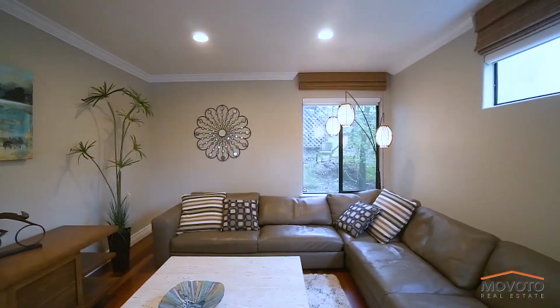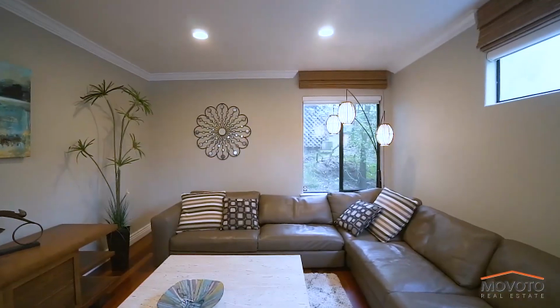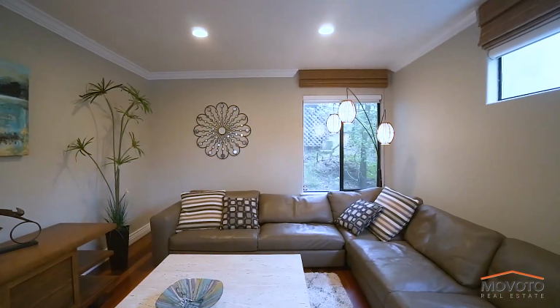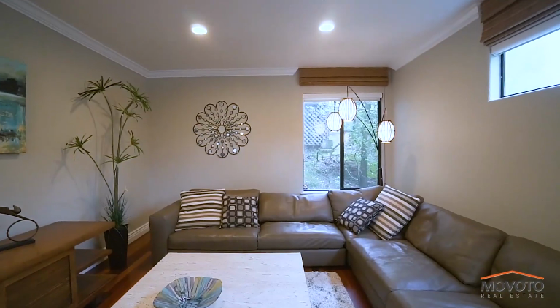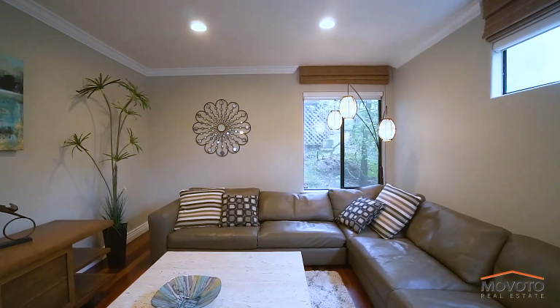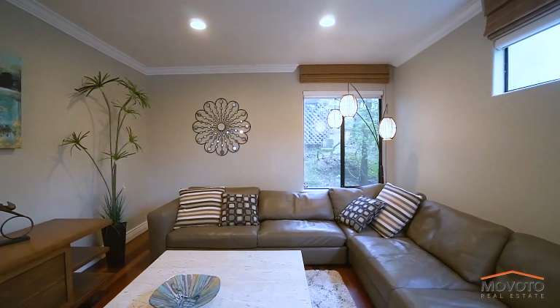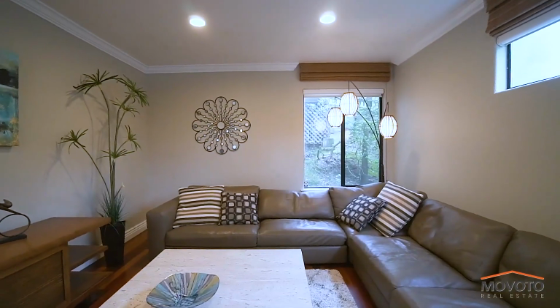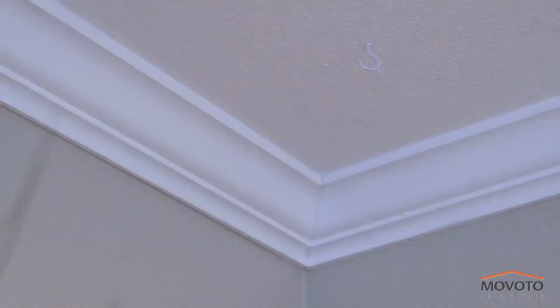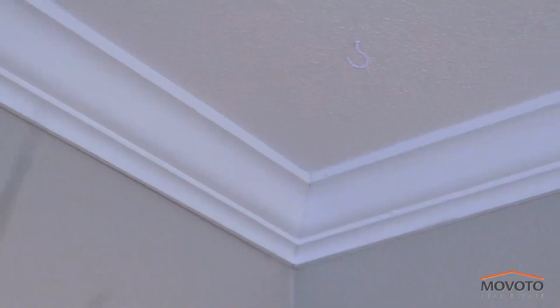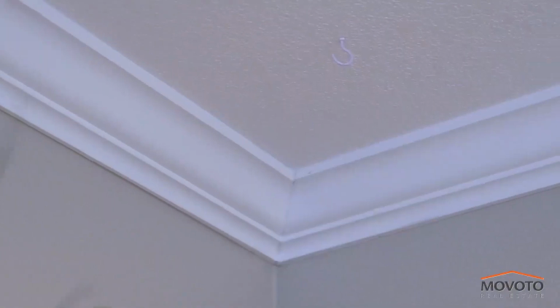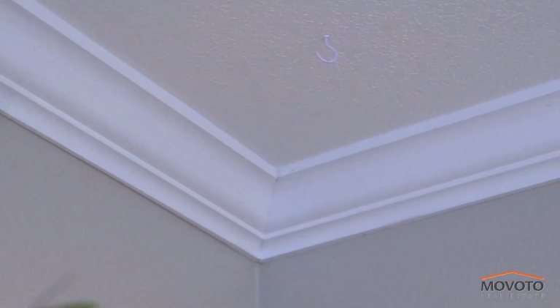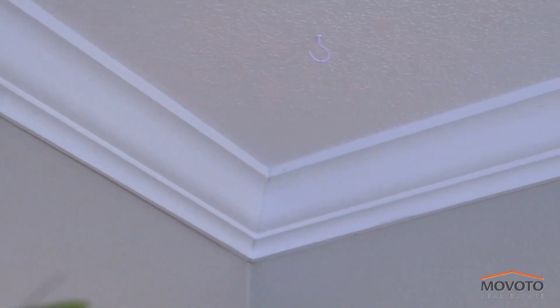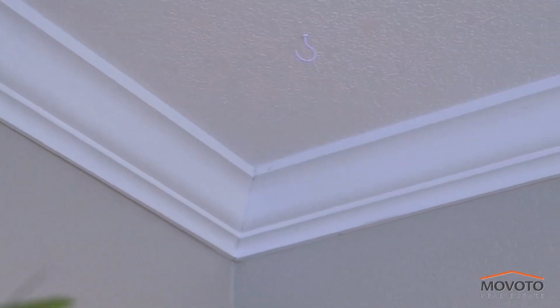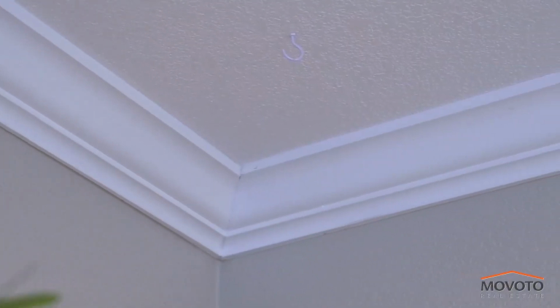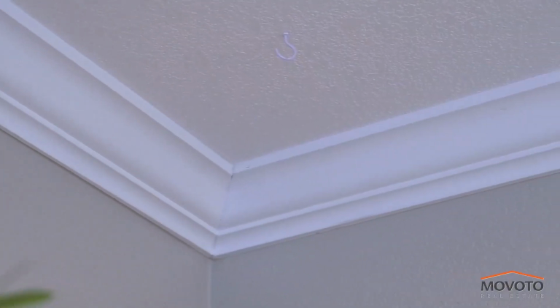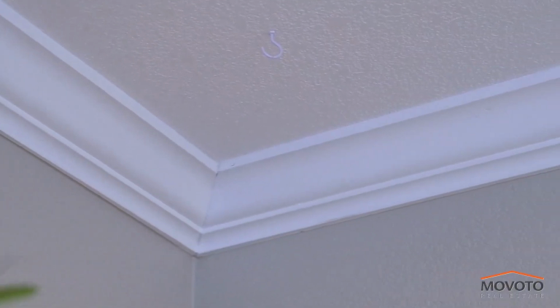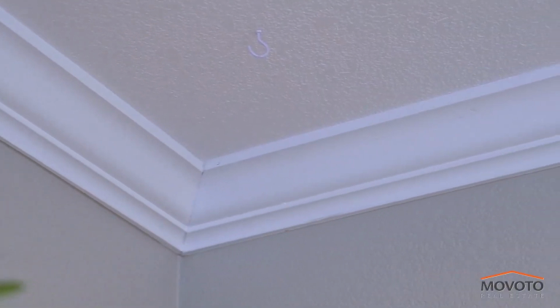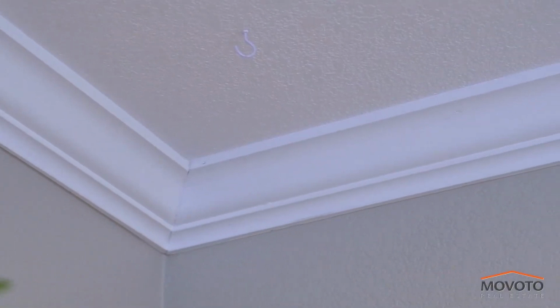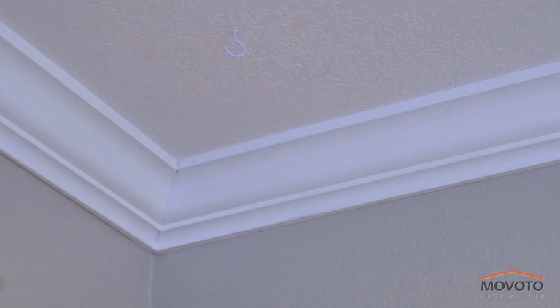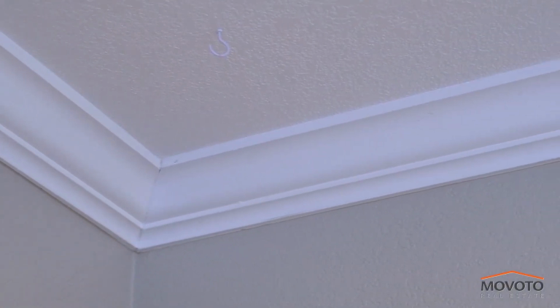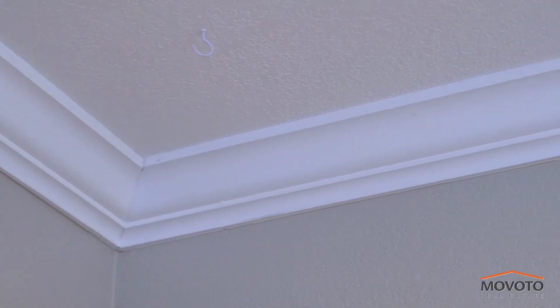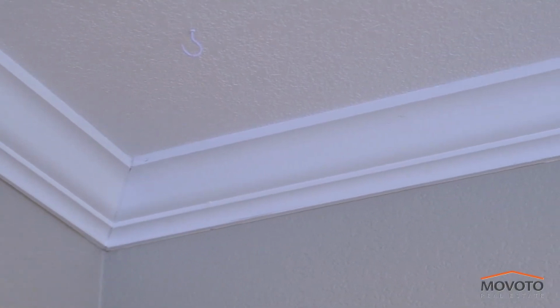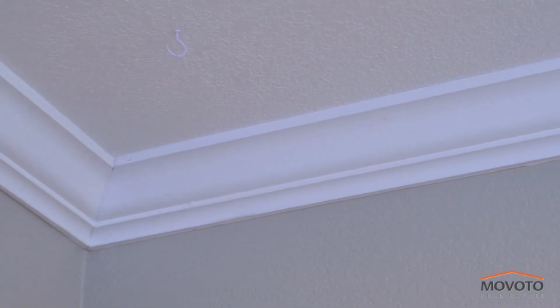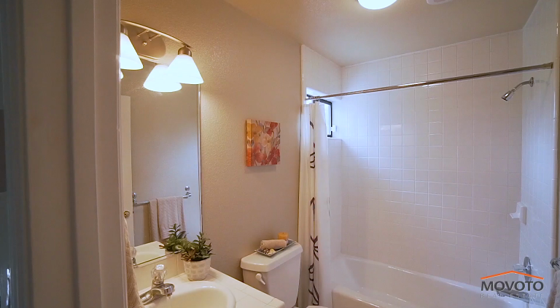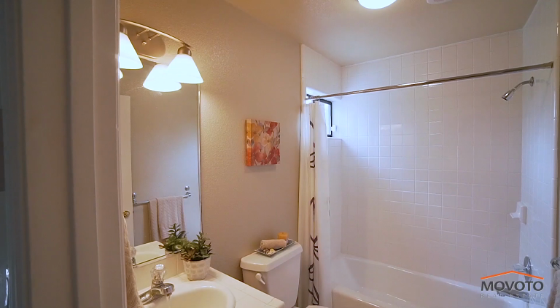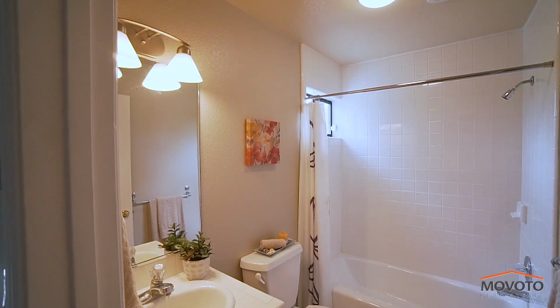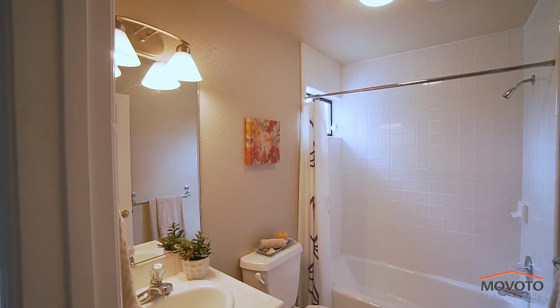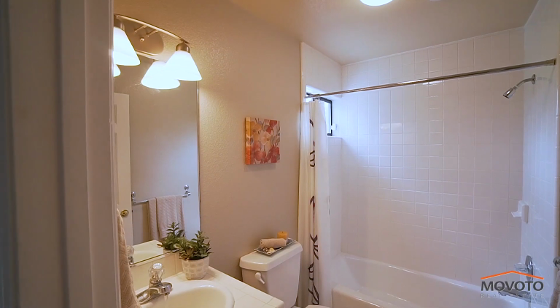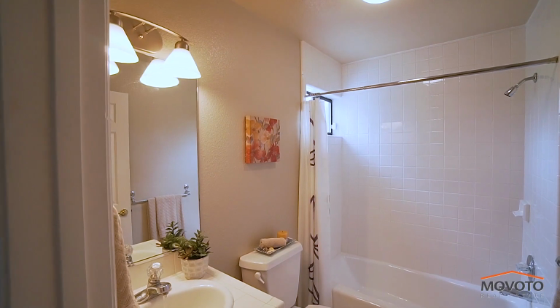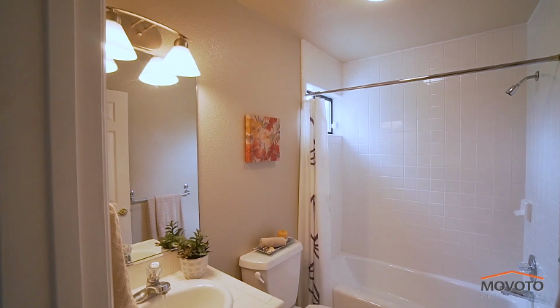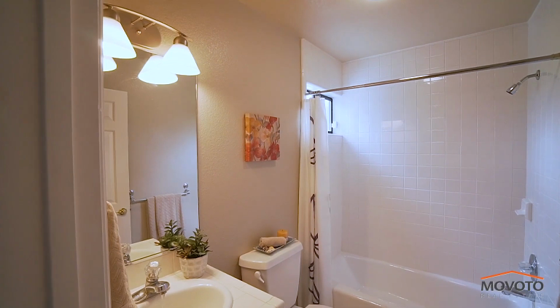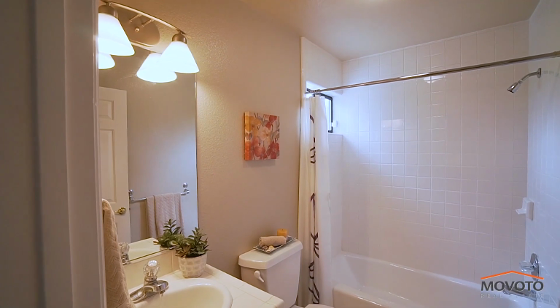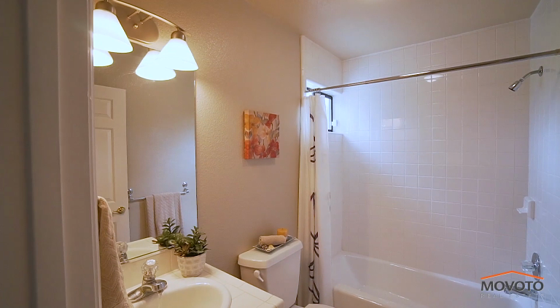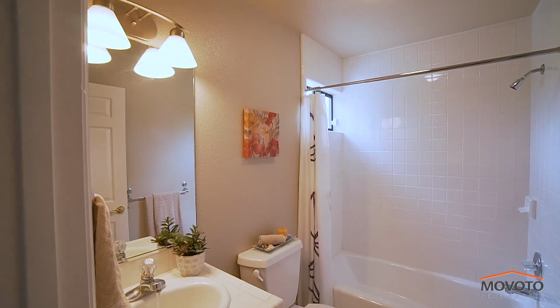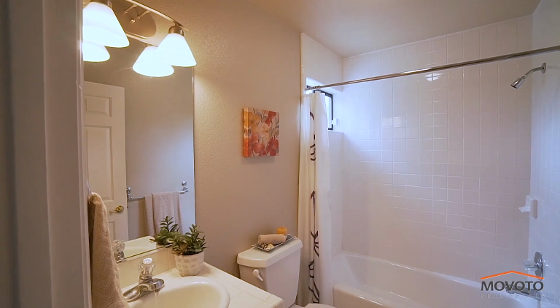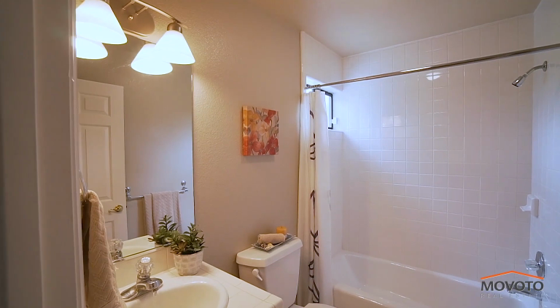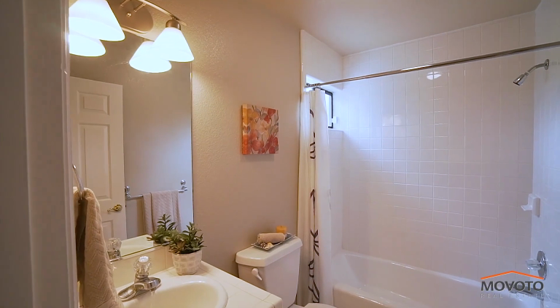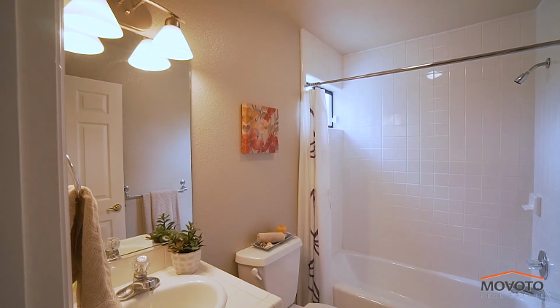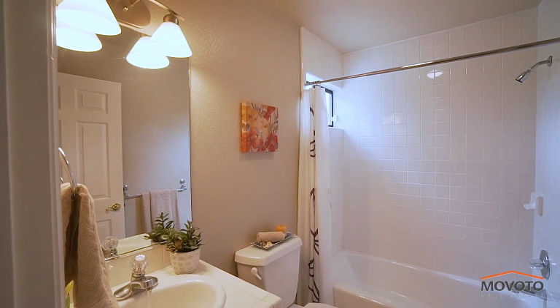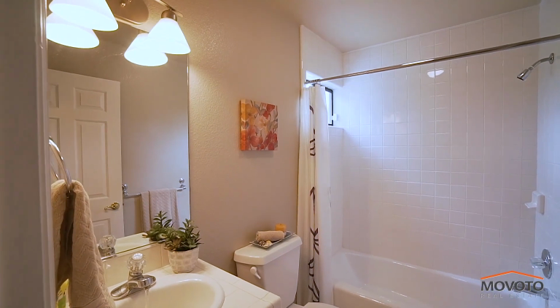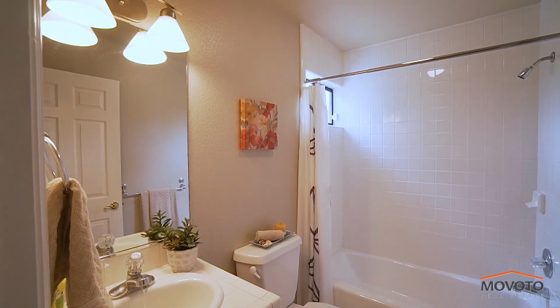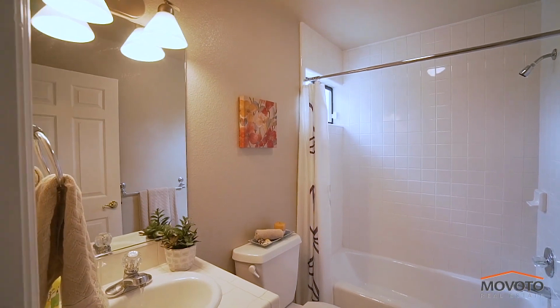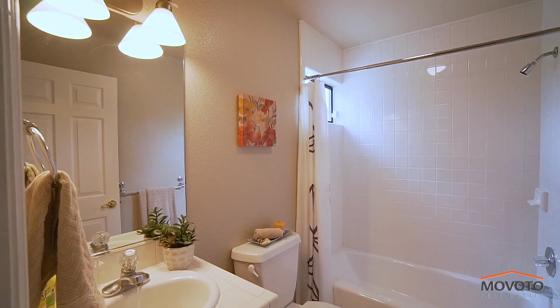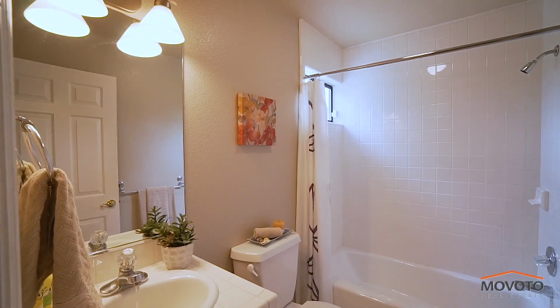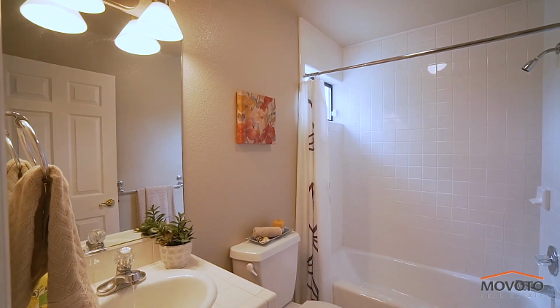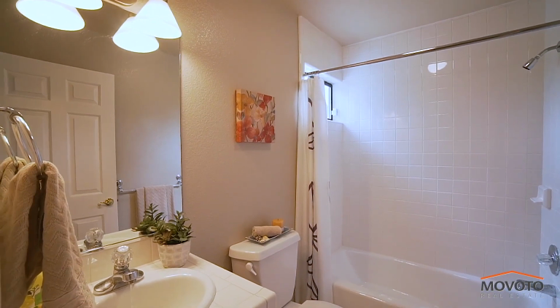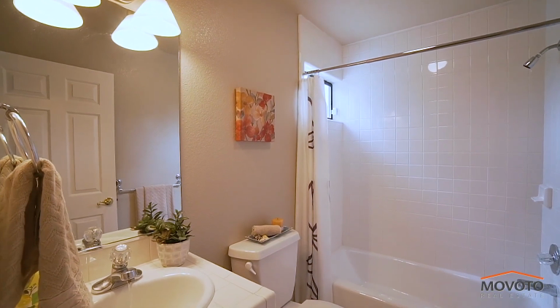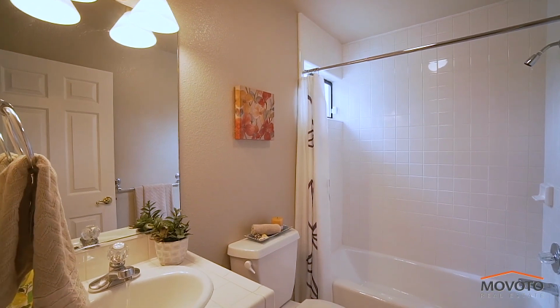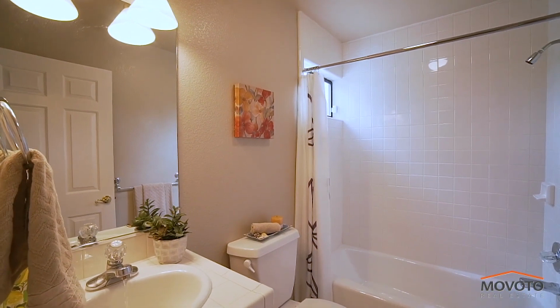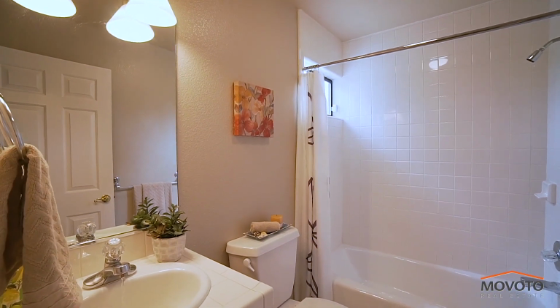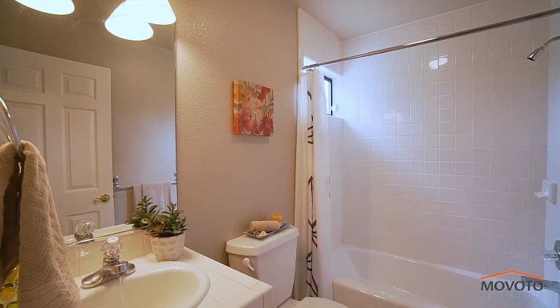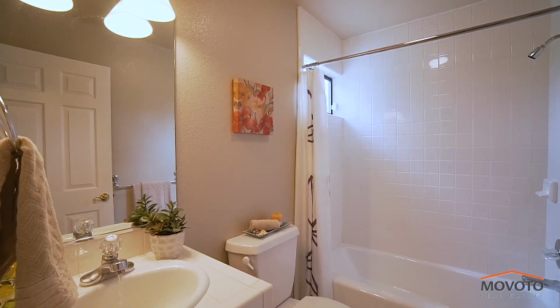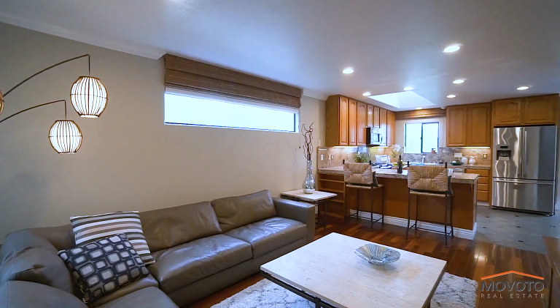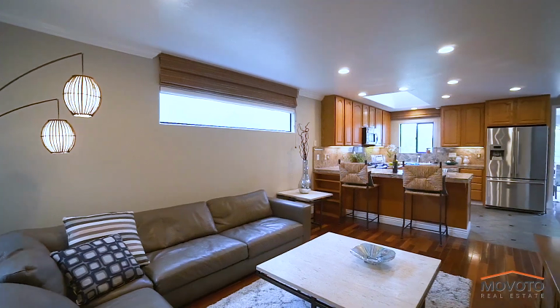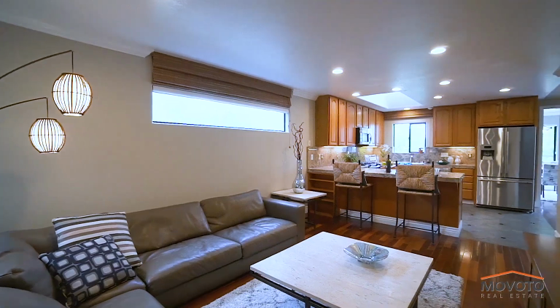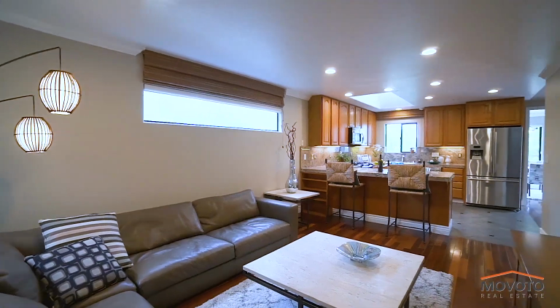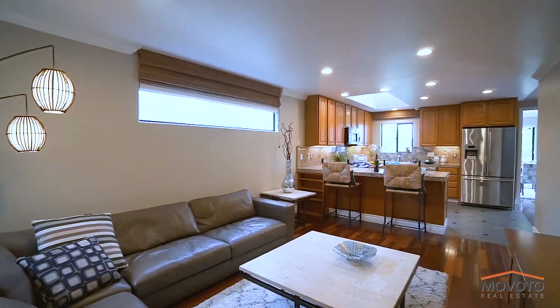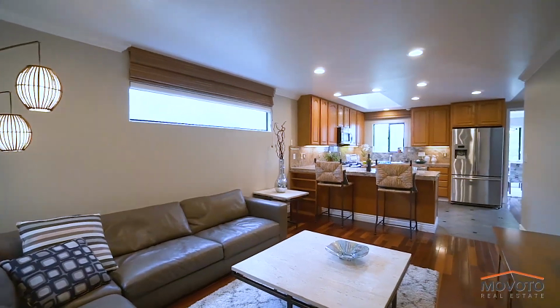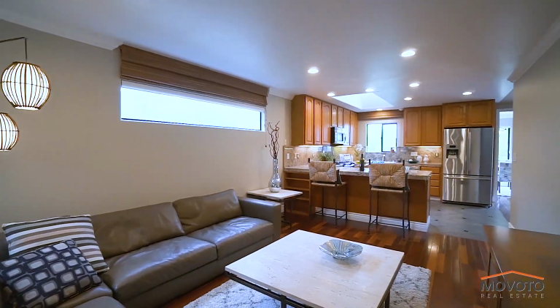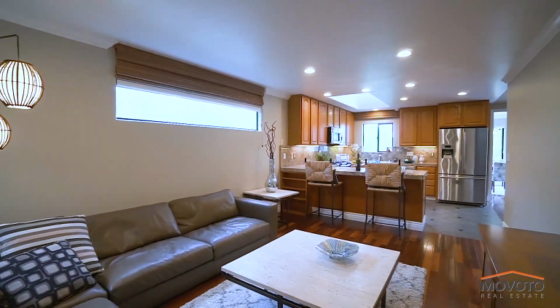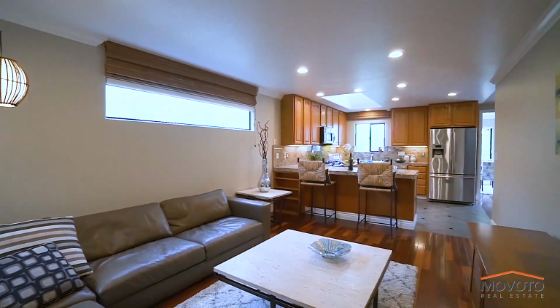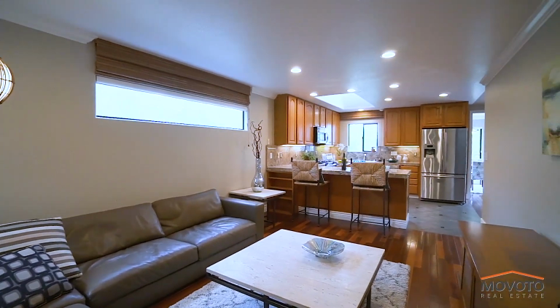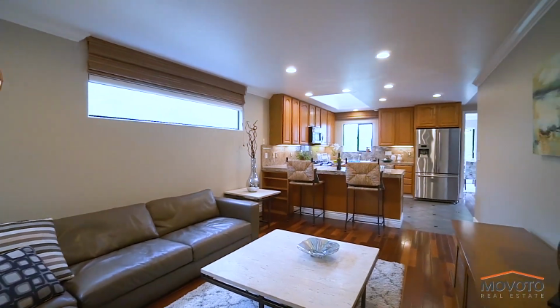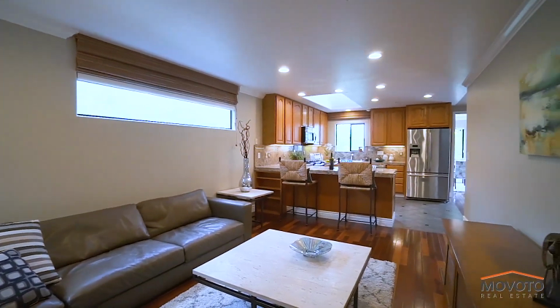The home has new interior paint, new bathroom ceiling fans, and new can lighting.